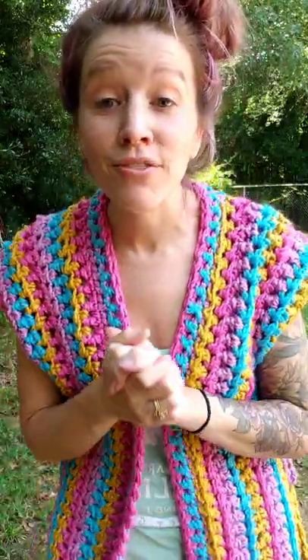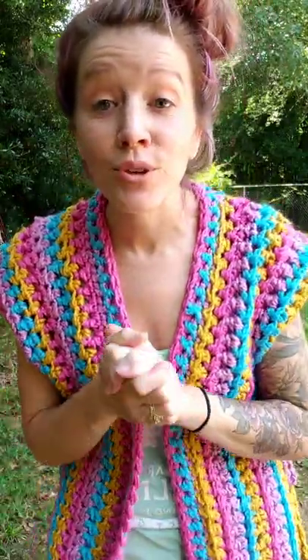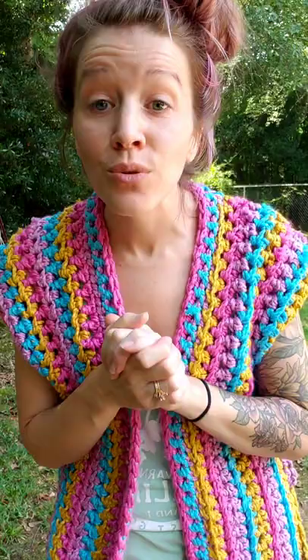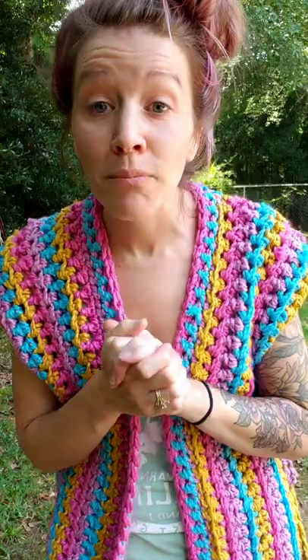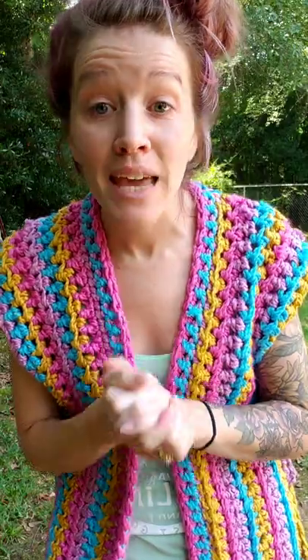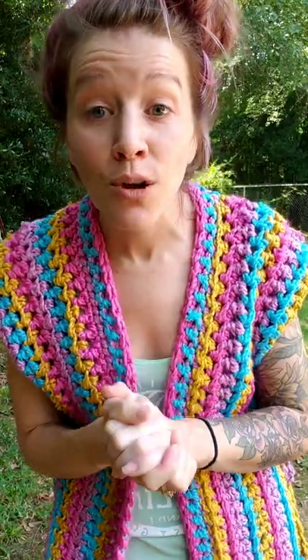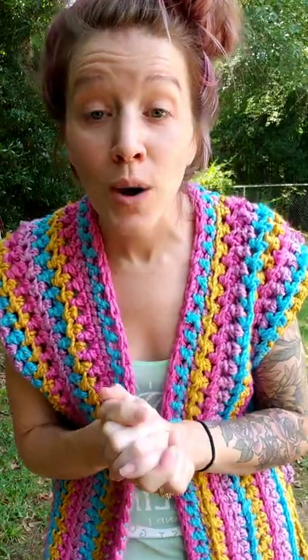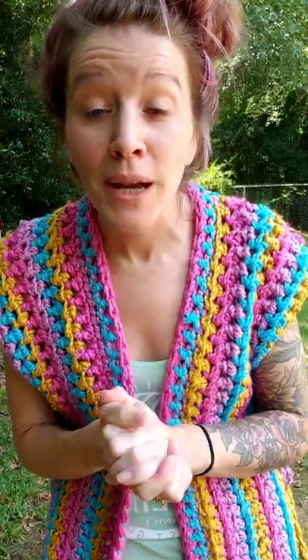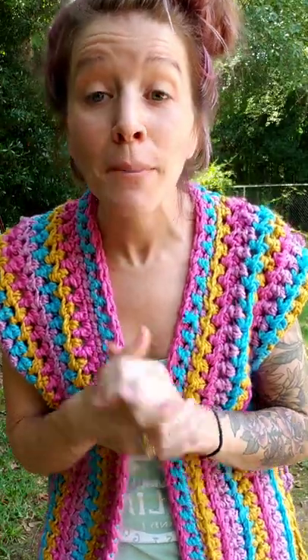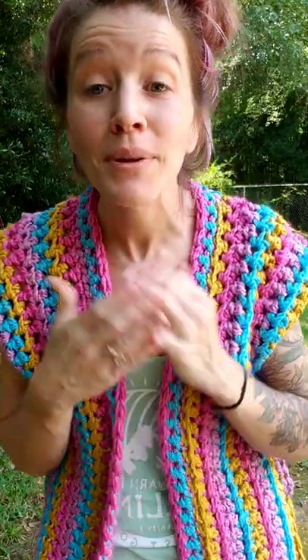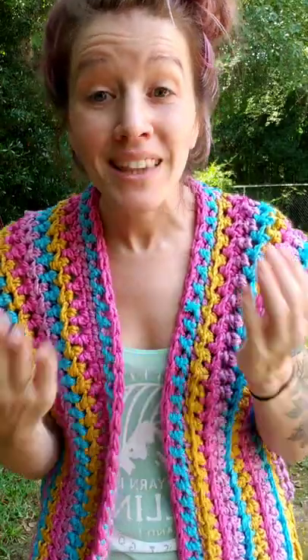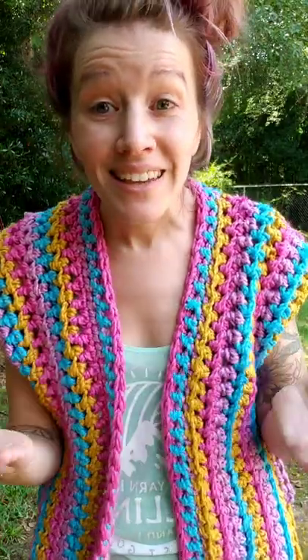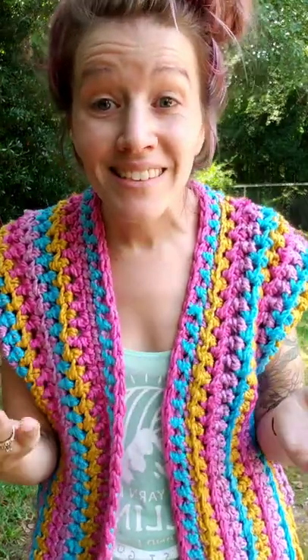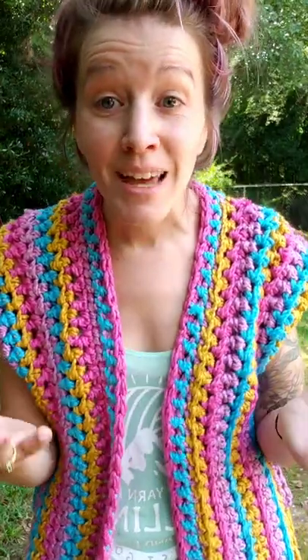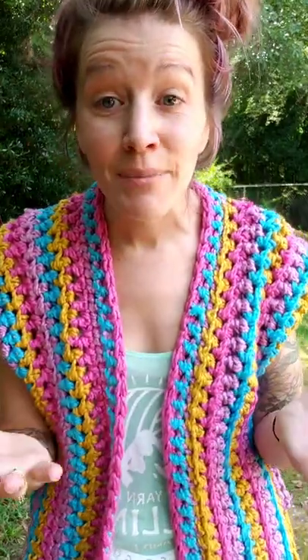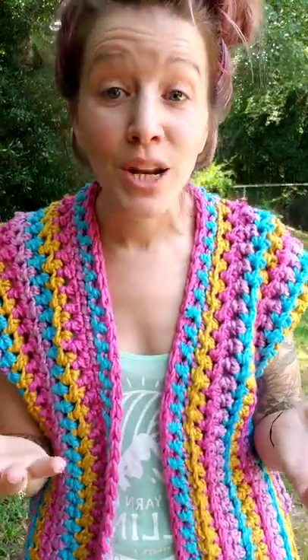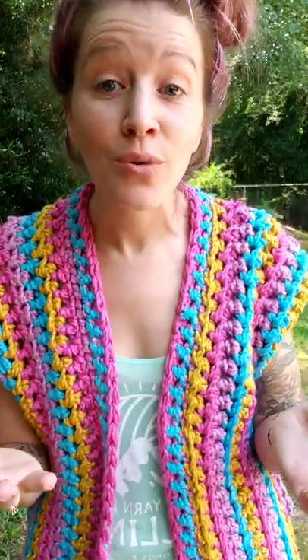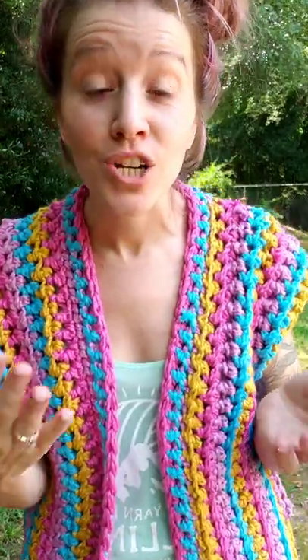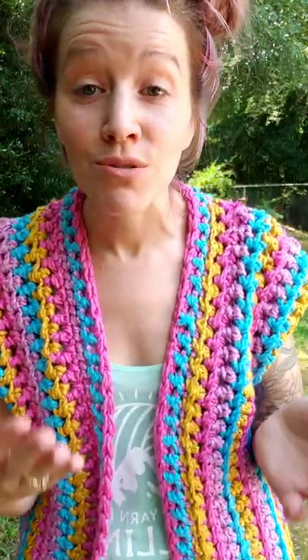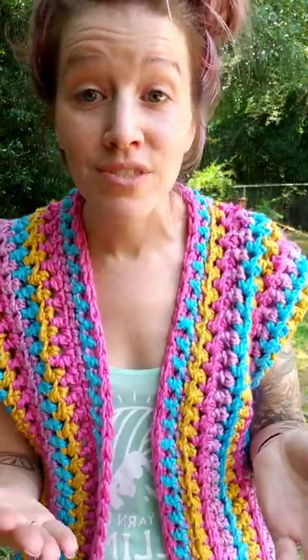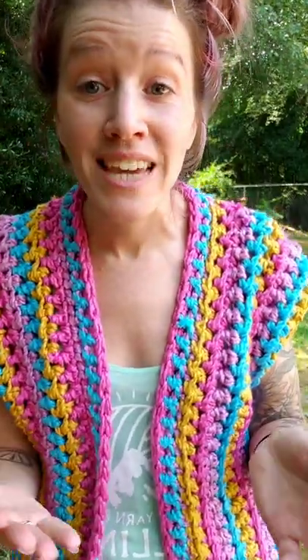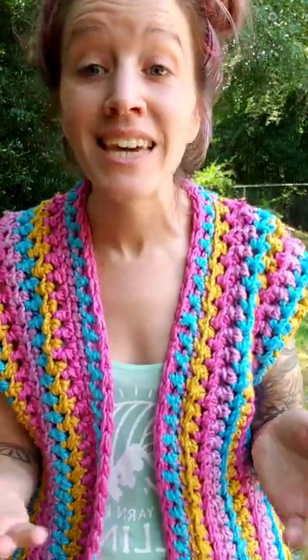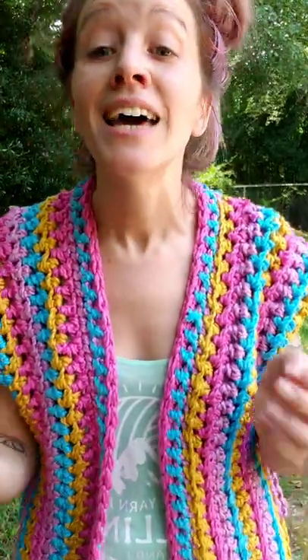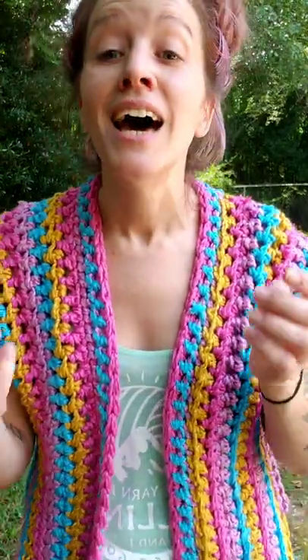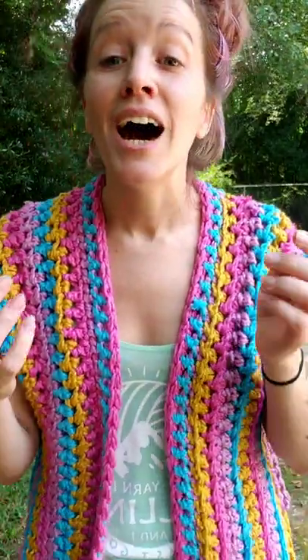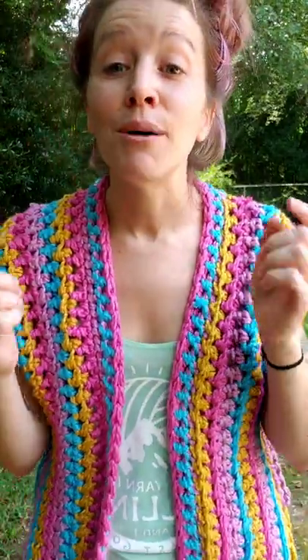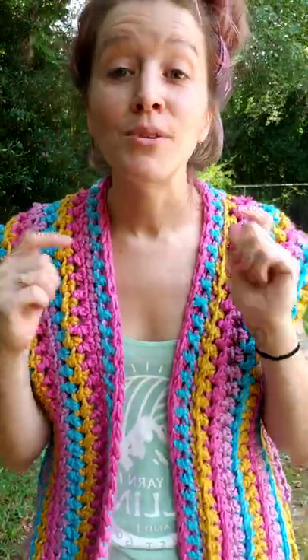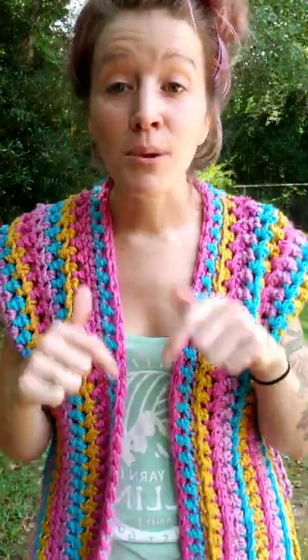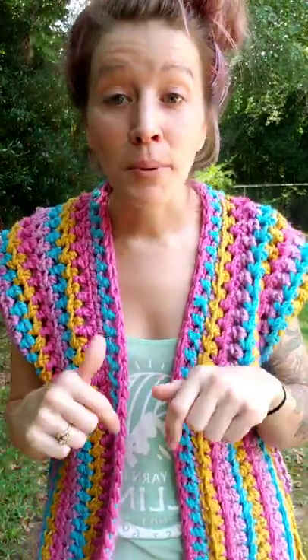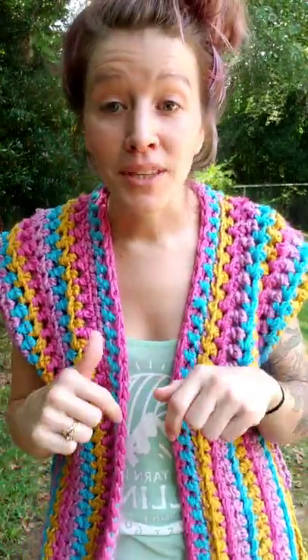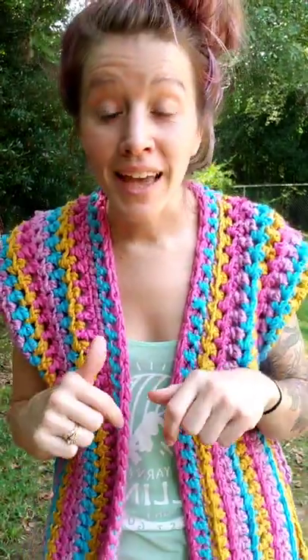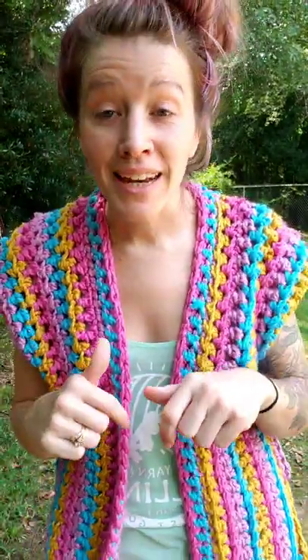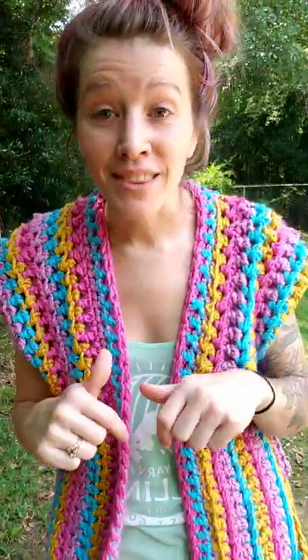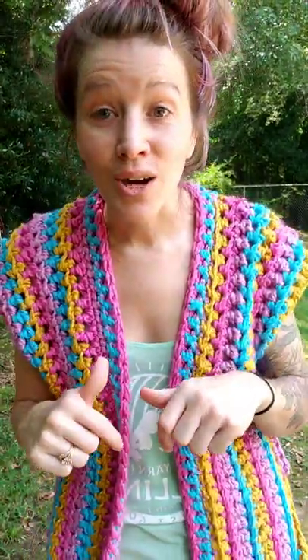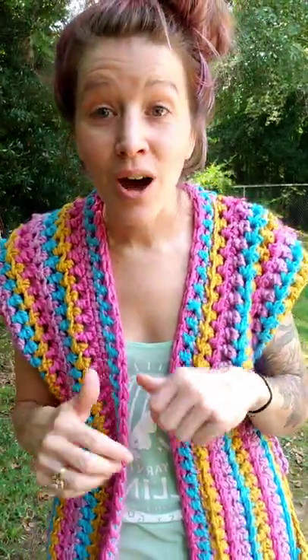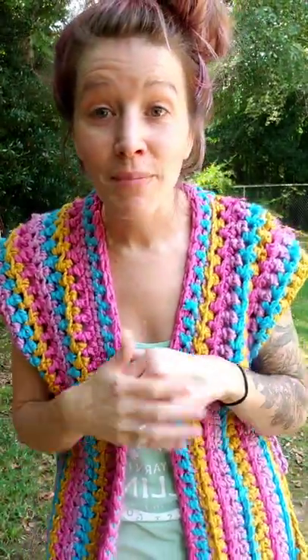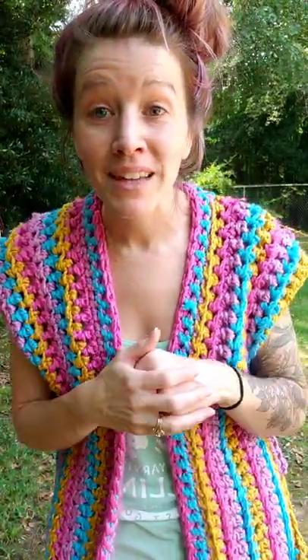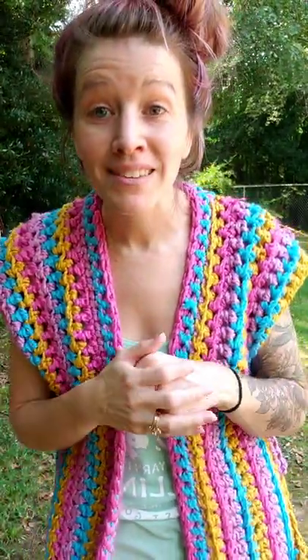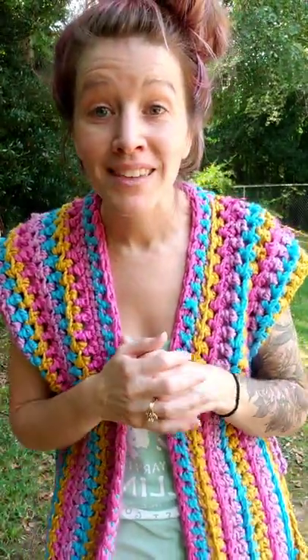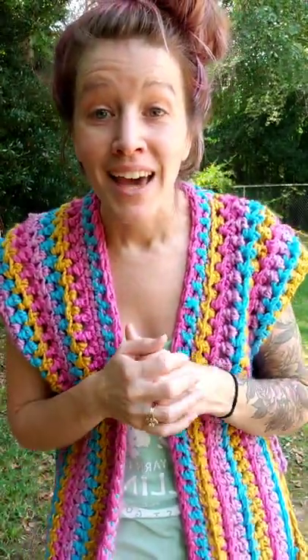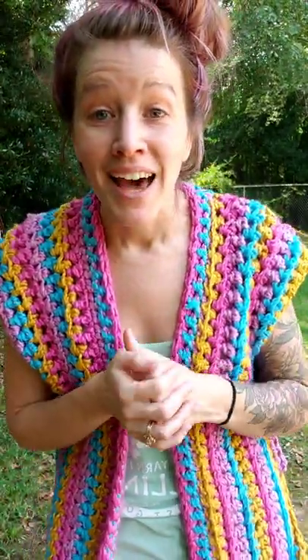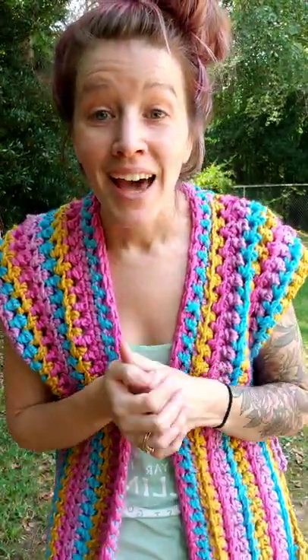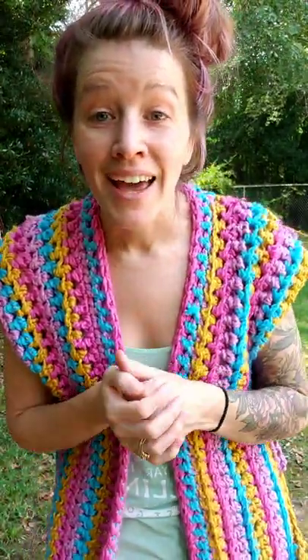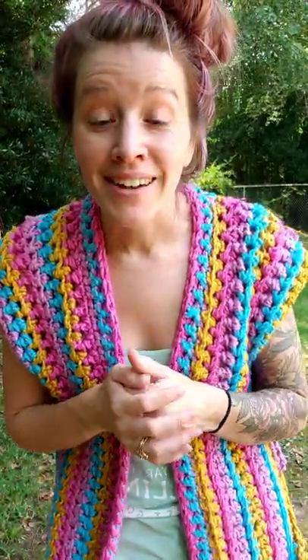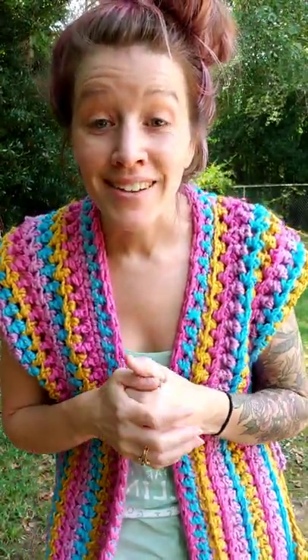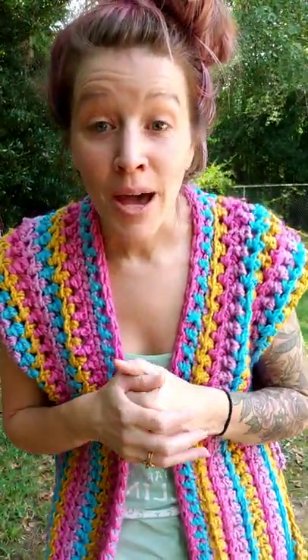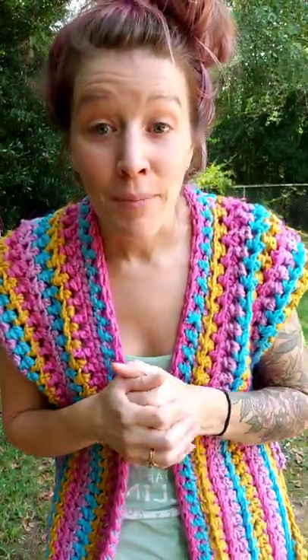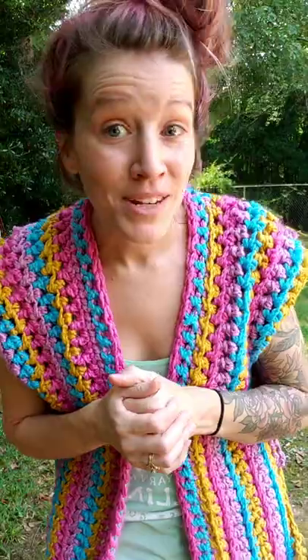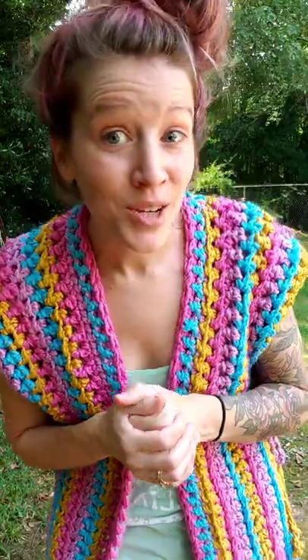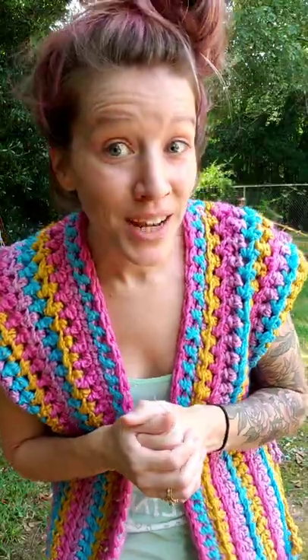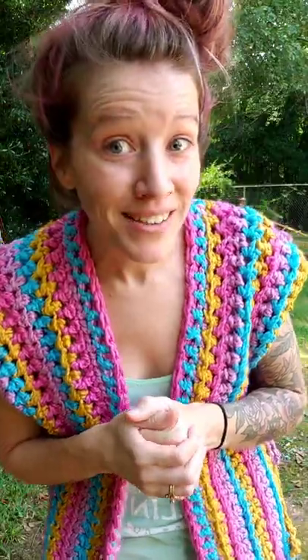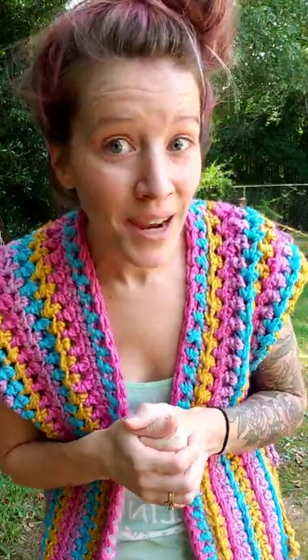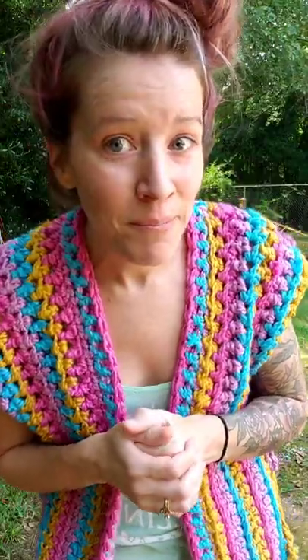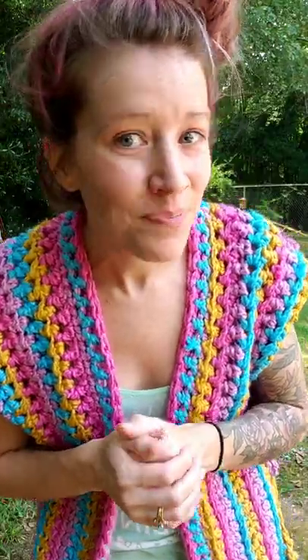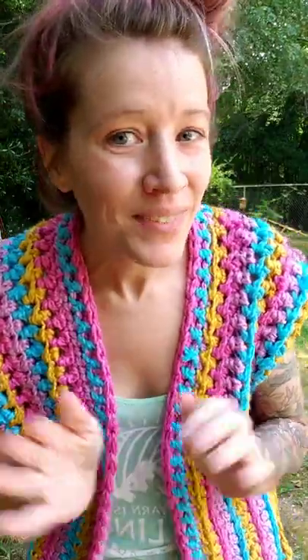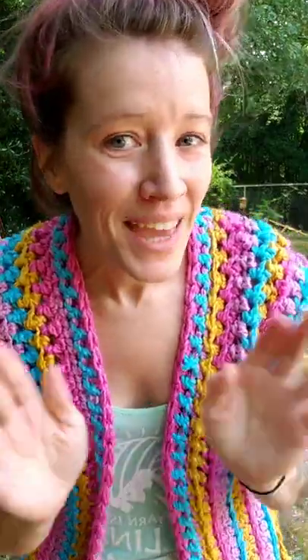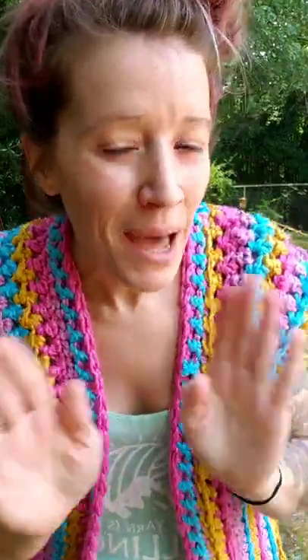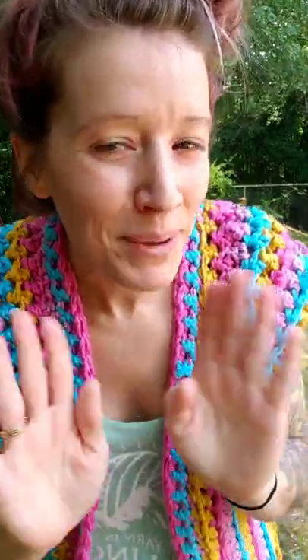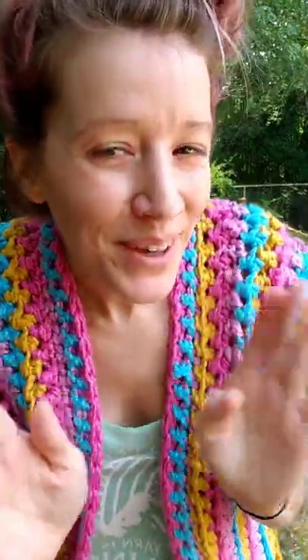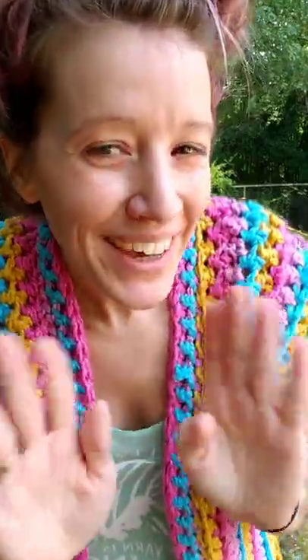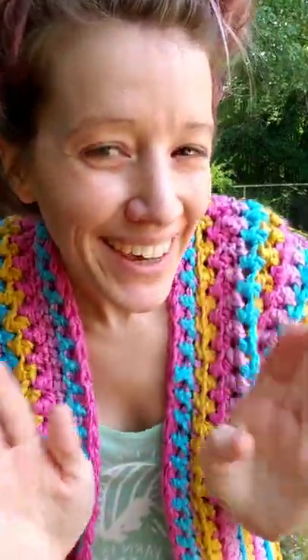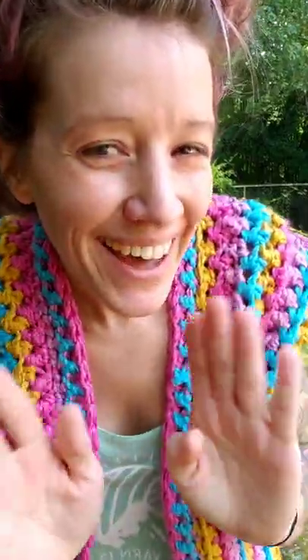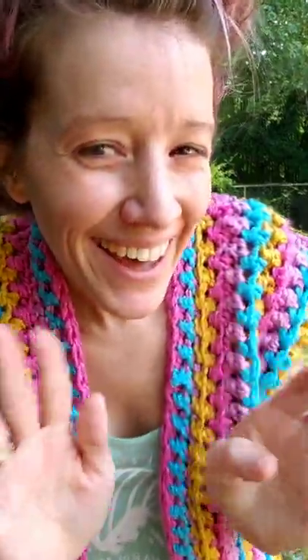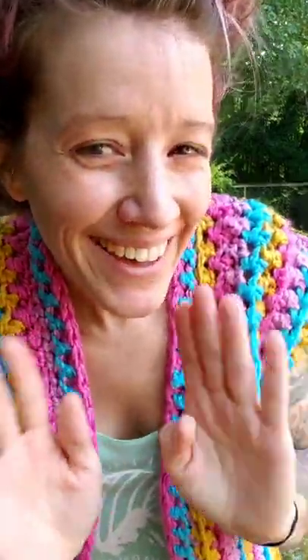I hope you enjoy it! If you make one, please let me know what you think in the comments. Until next time, happy hooking!